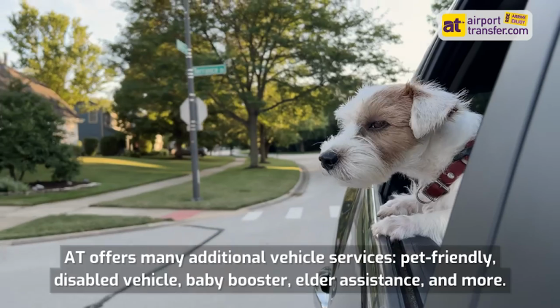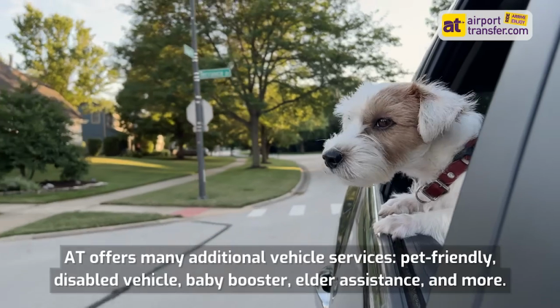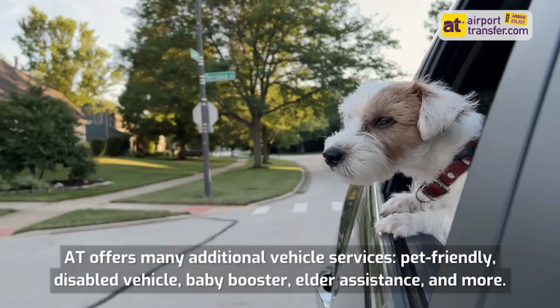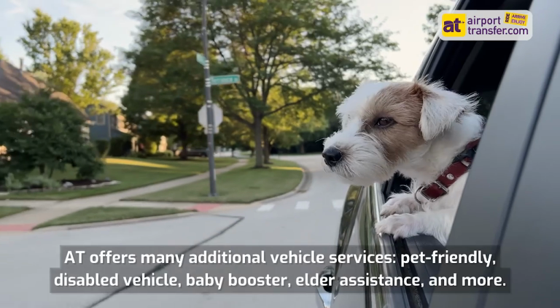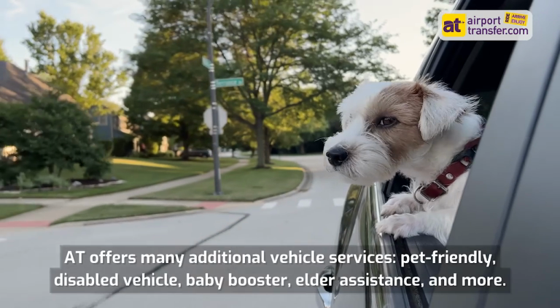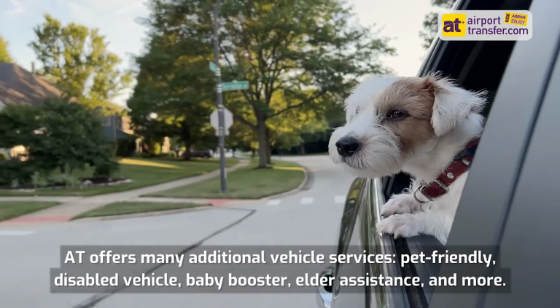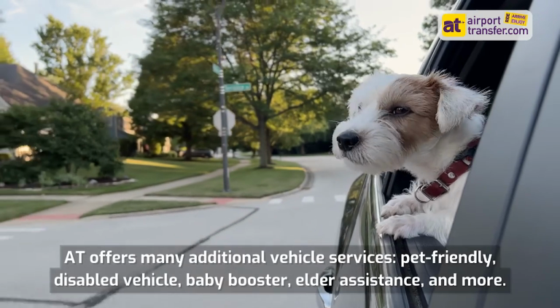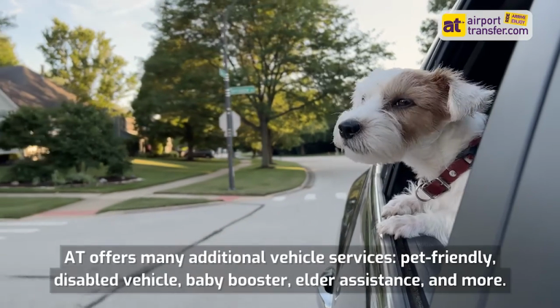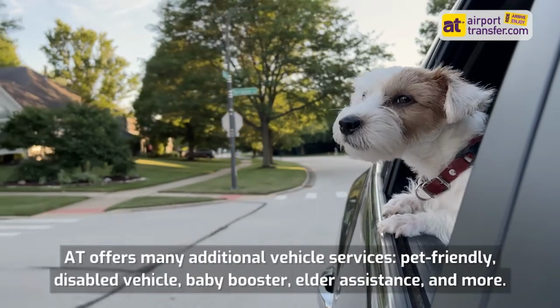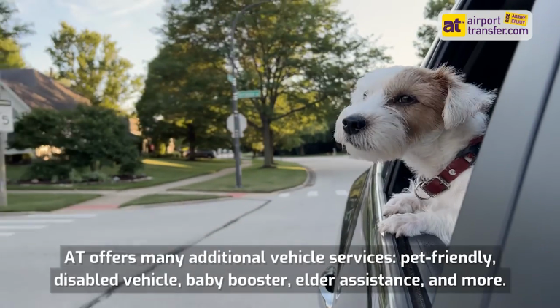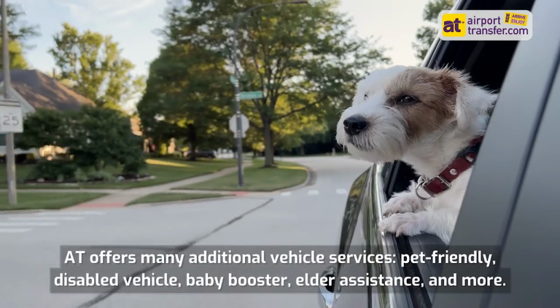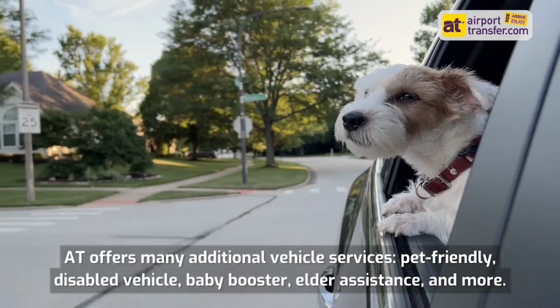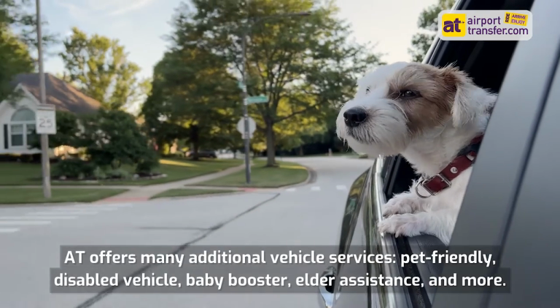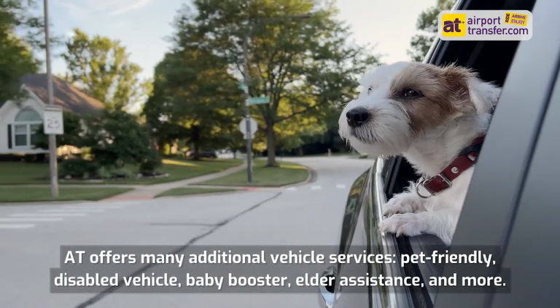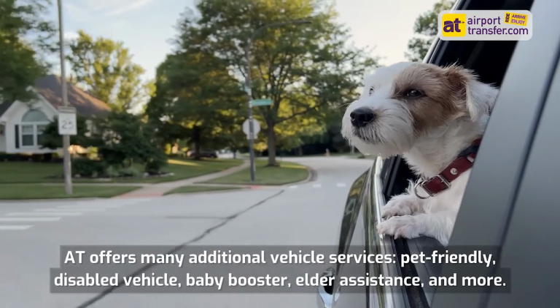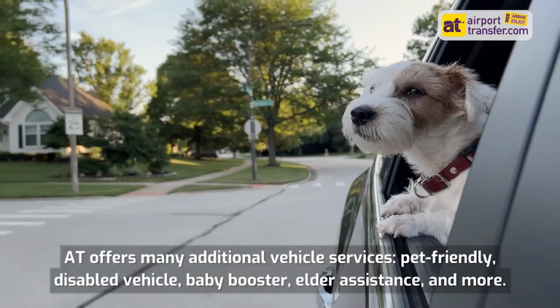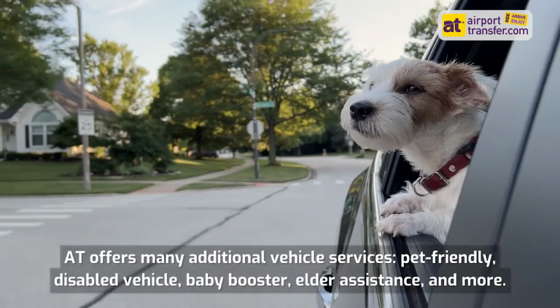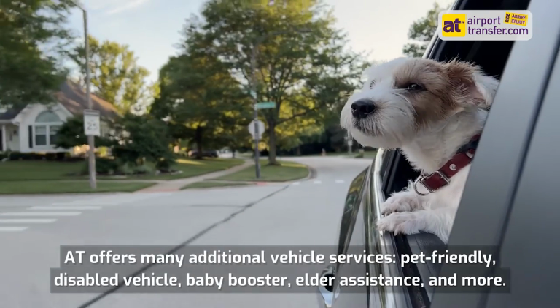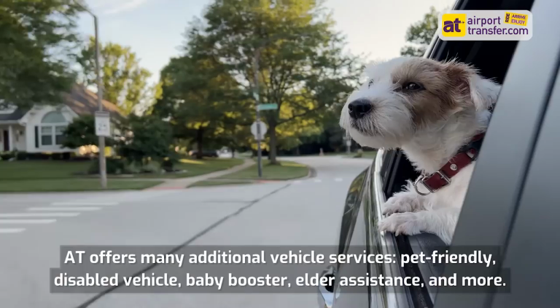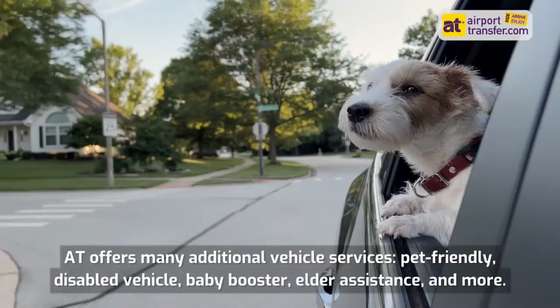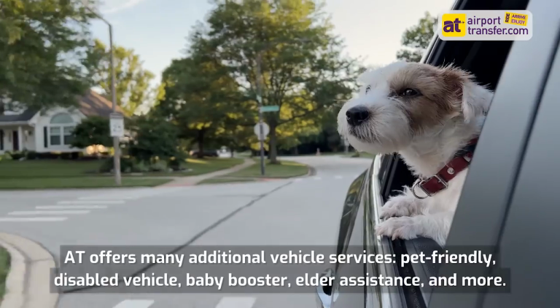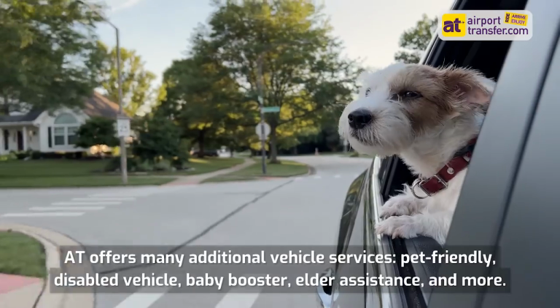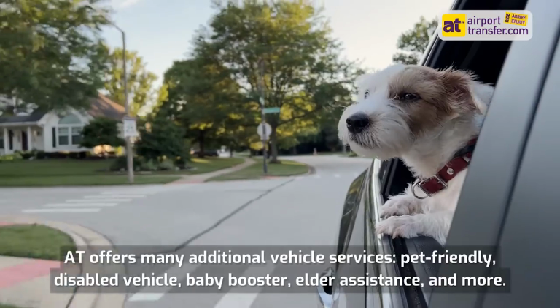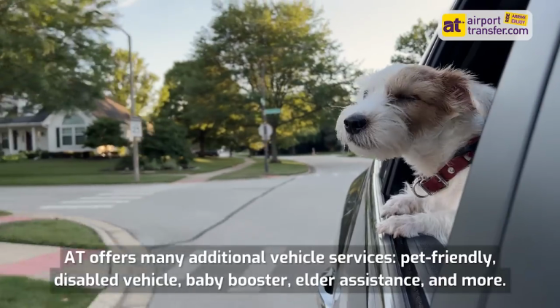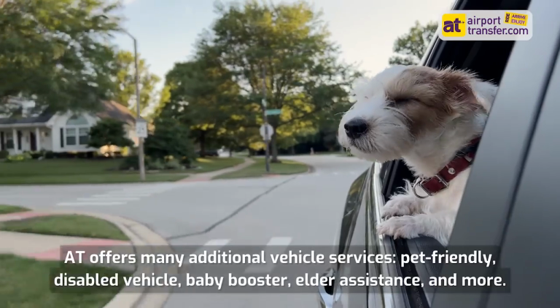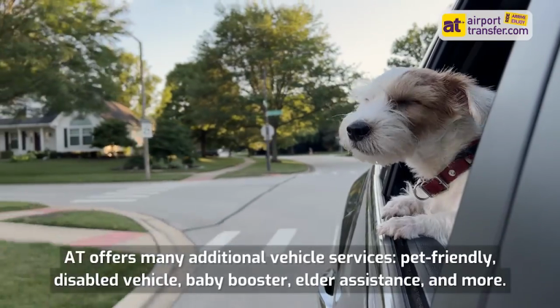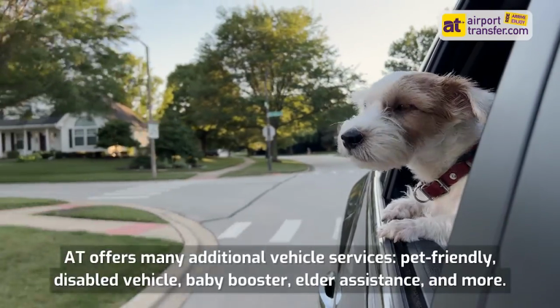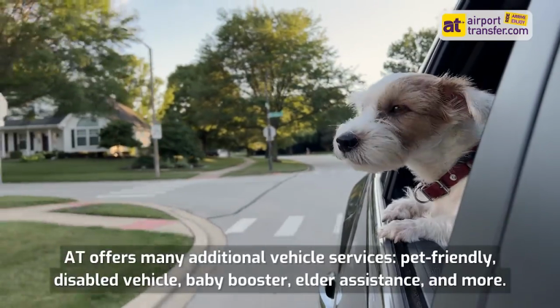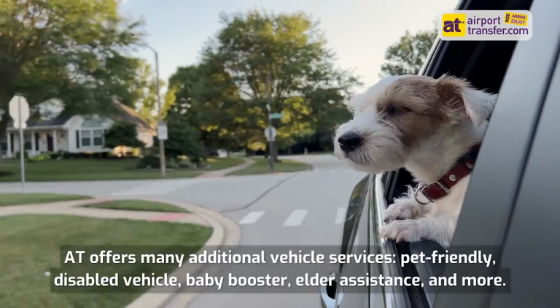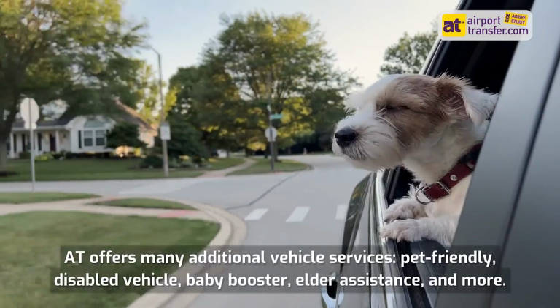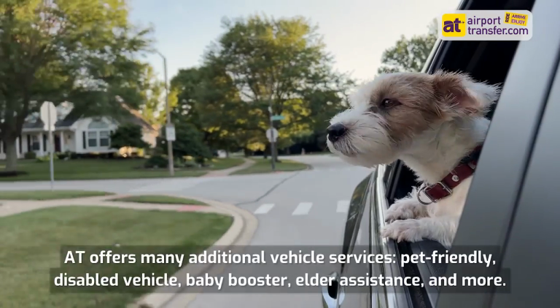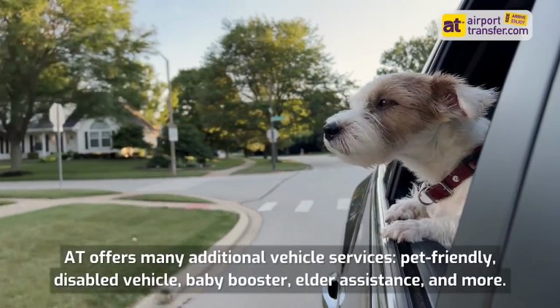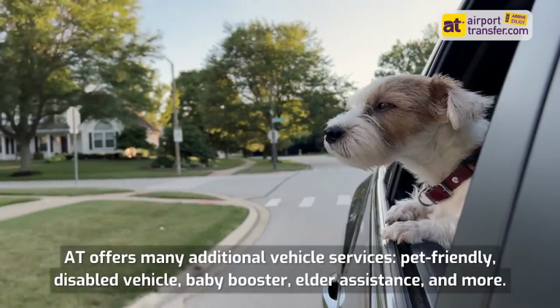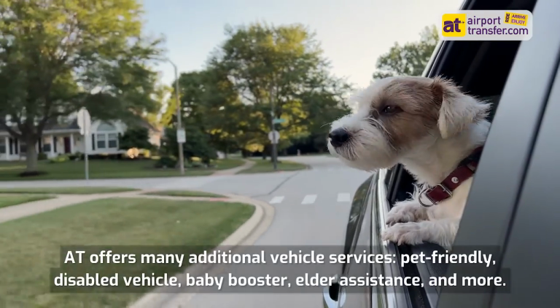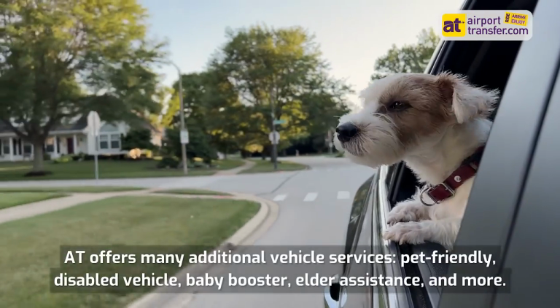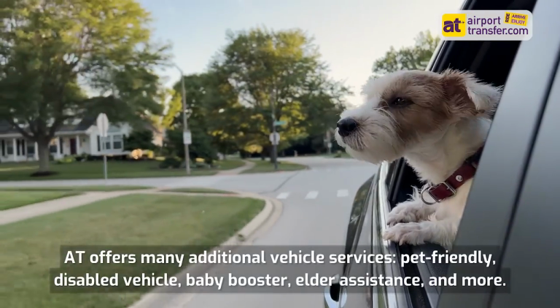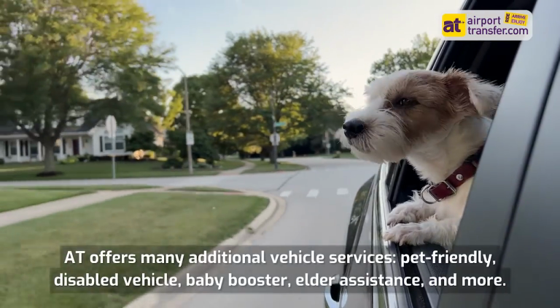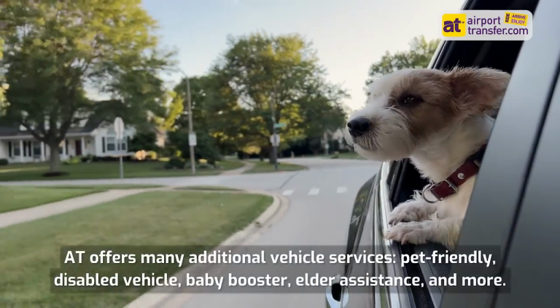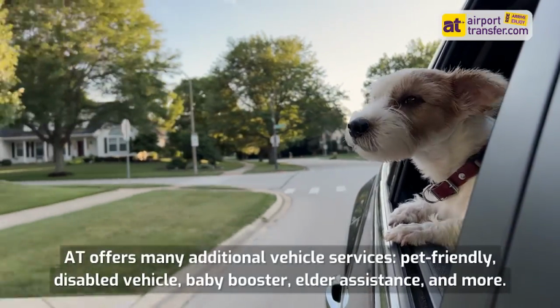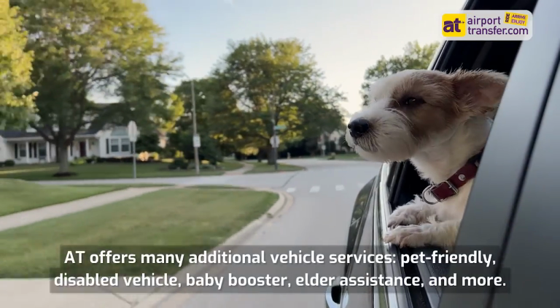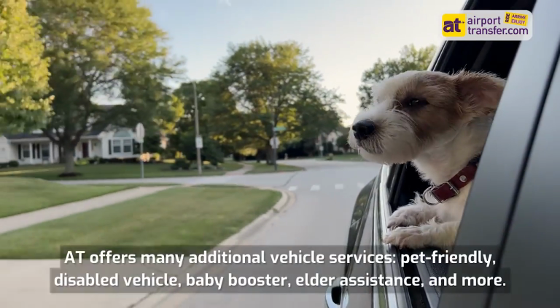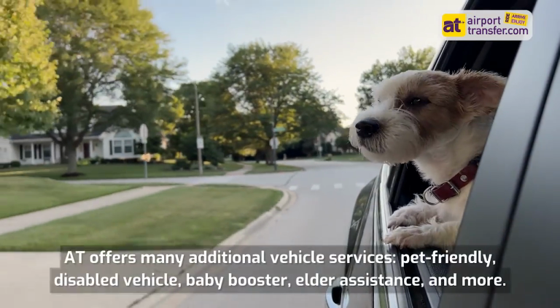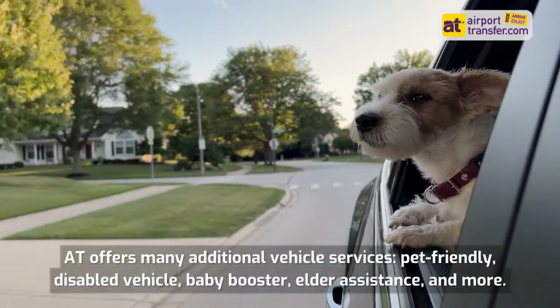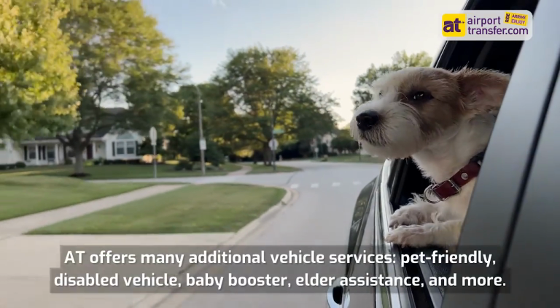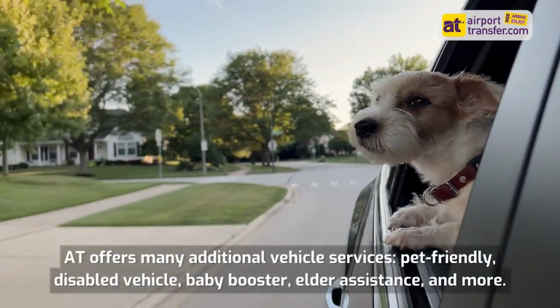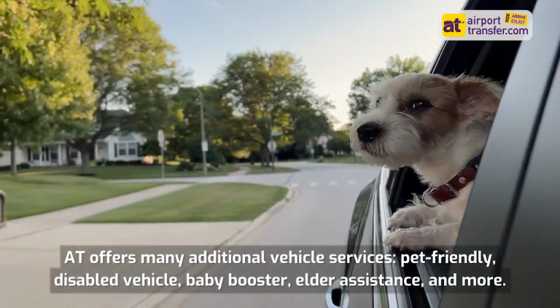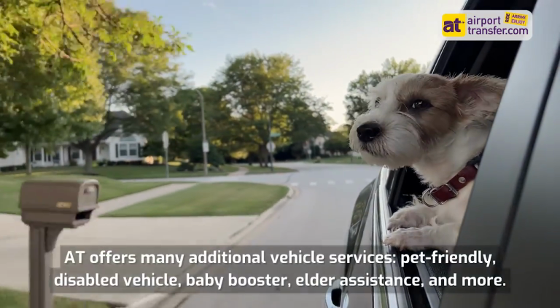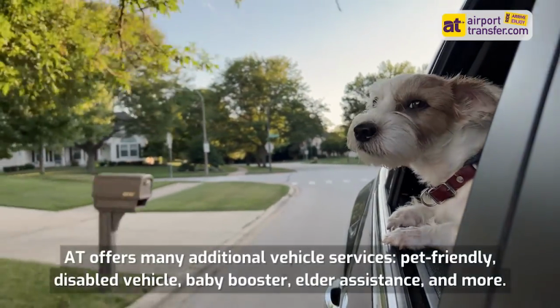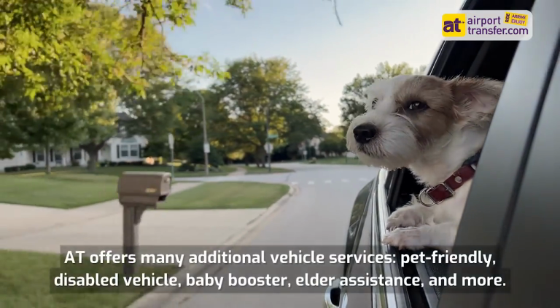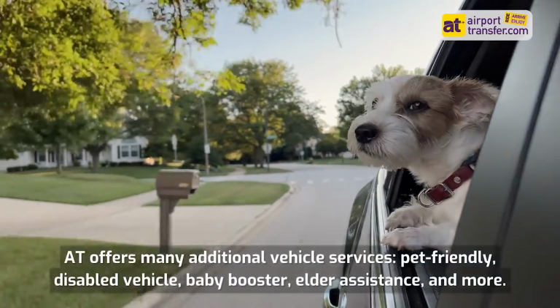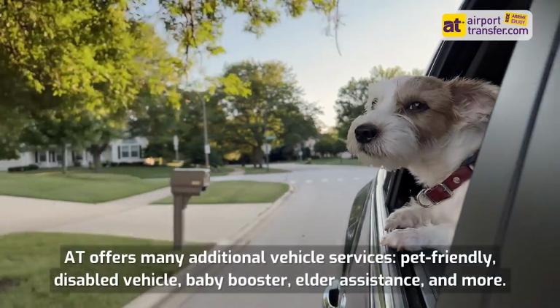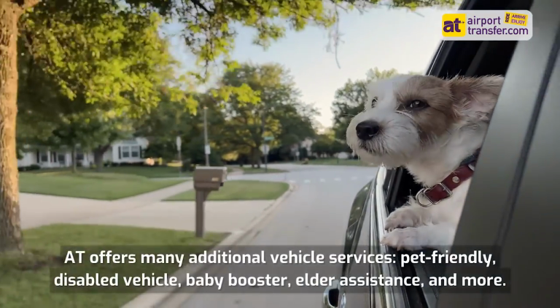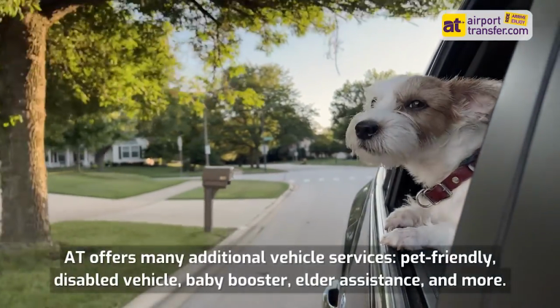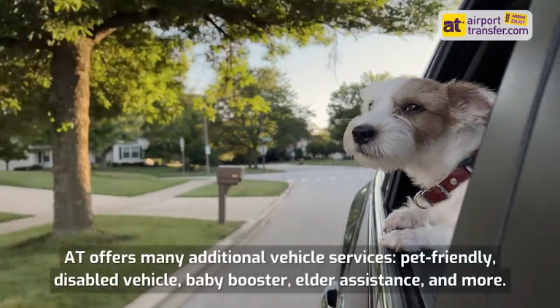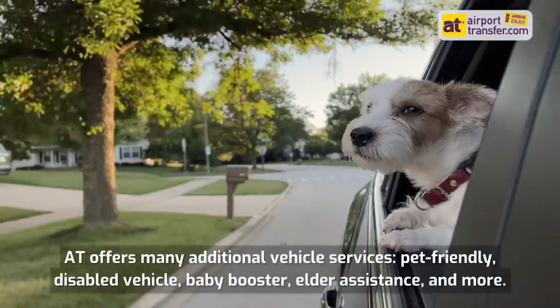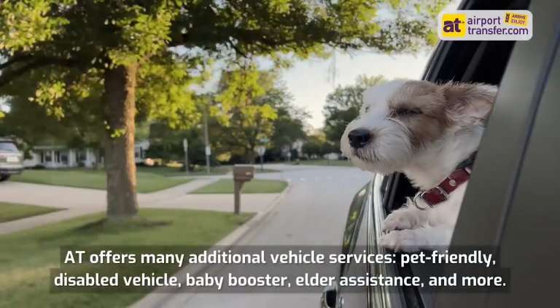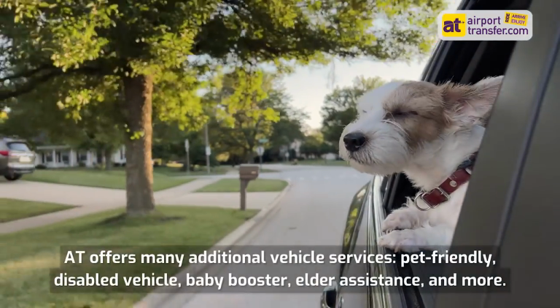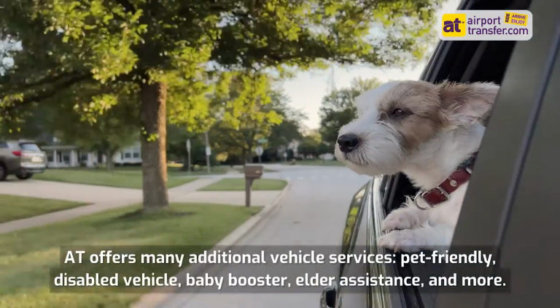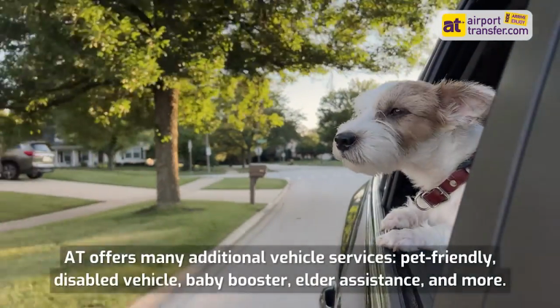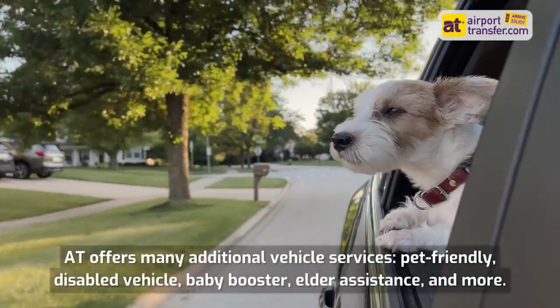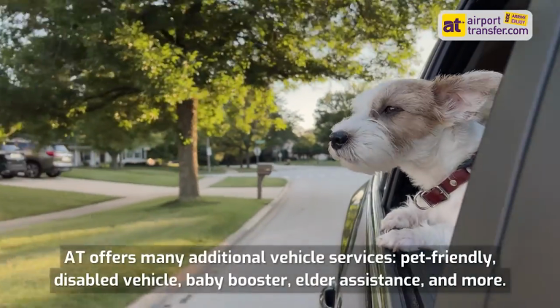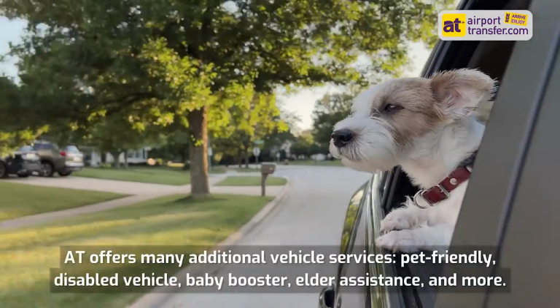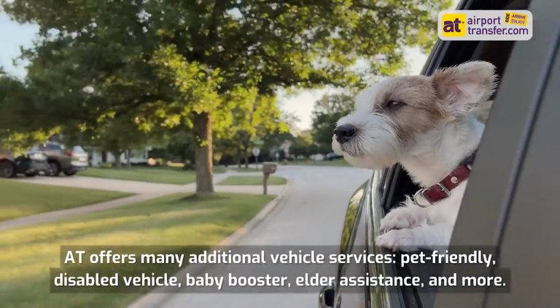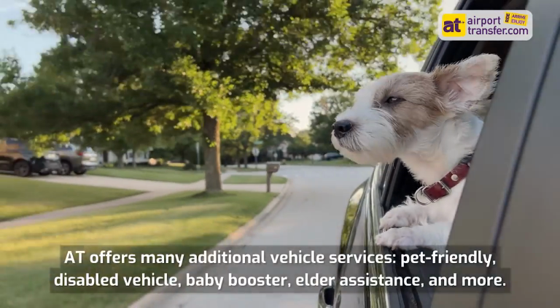Airporttransfer.com offers many additional vehicle services: pet-friendly, disabled vehicle, baby booster, elder assistance, and more.